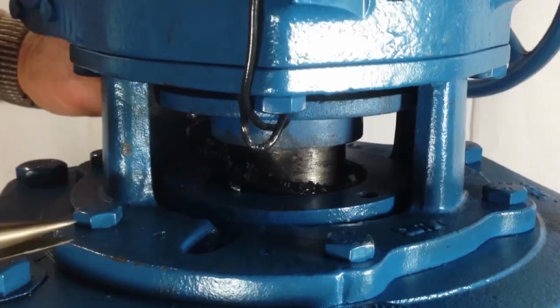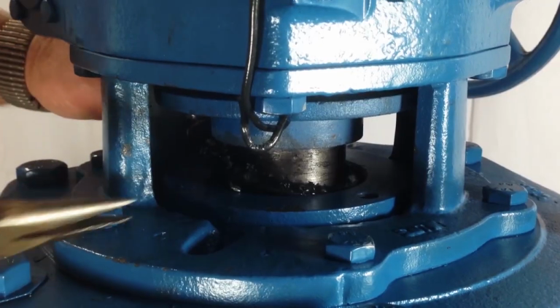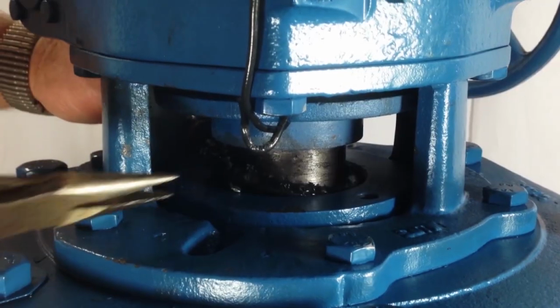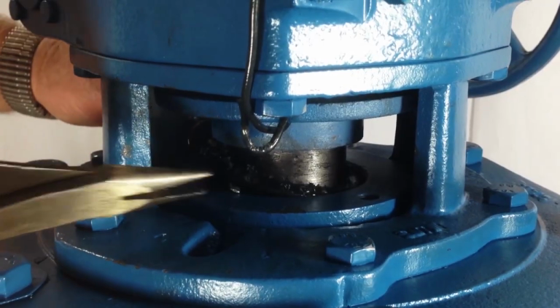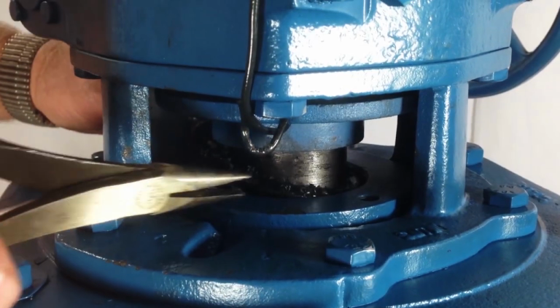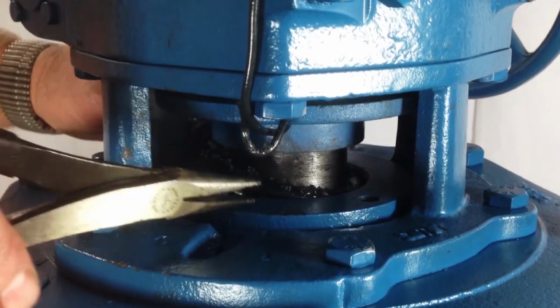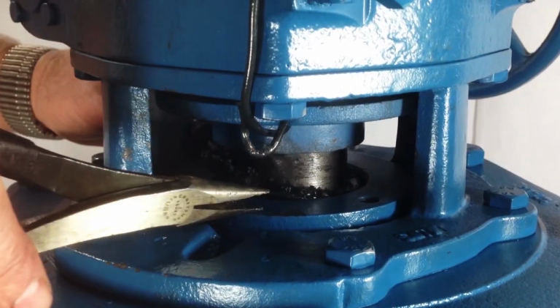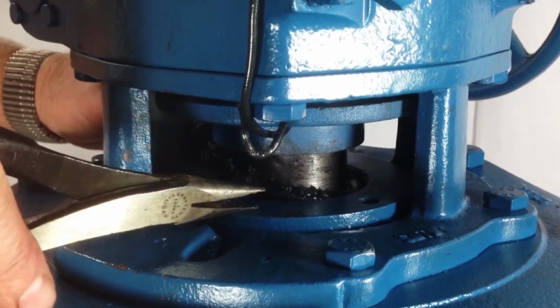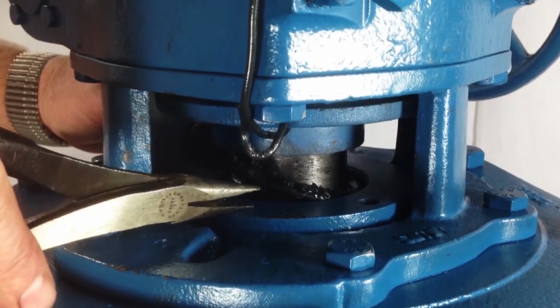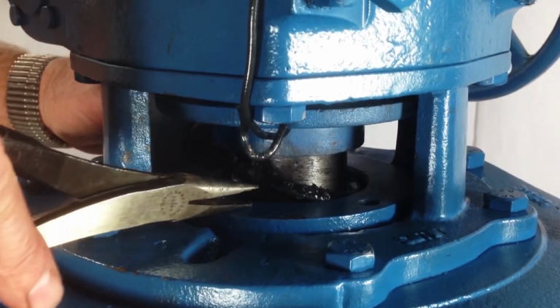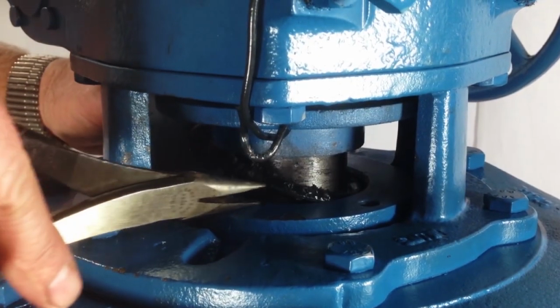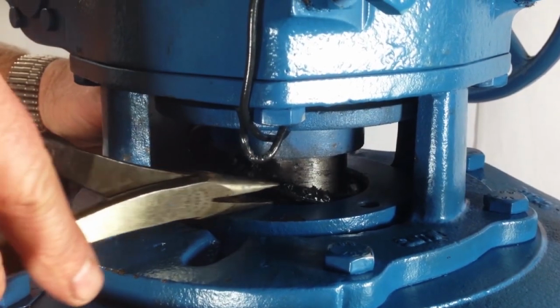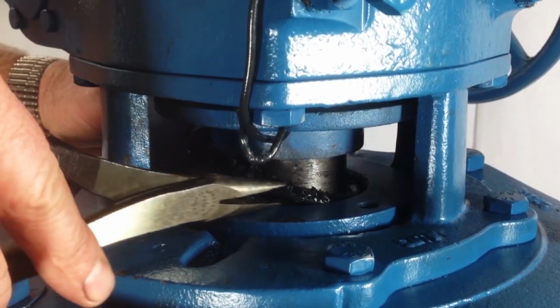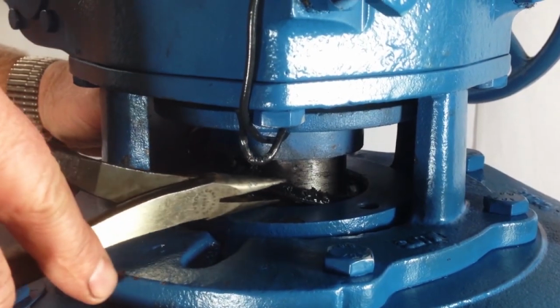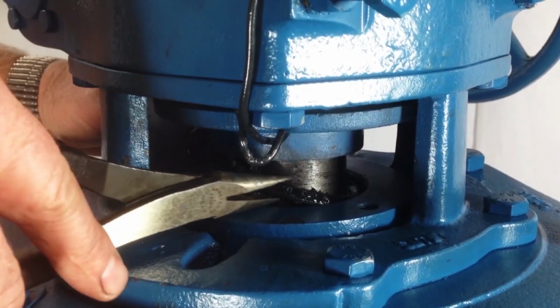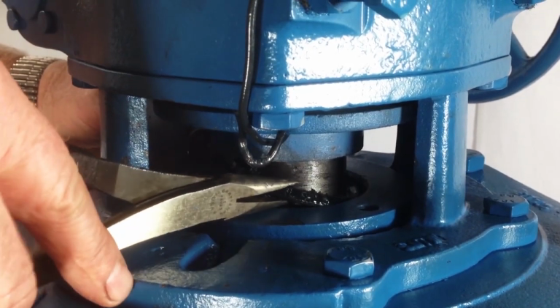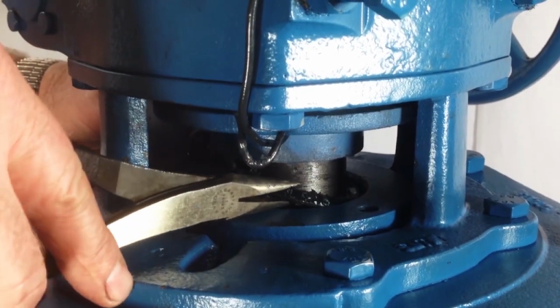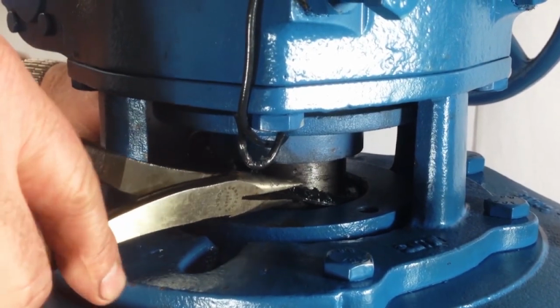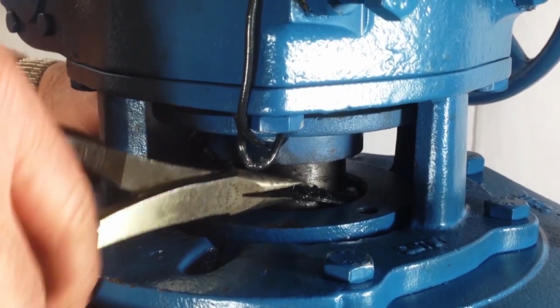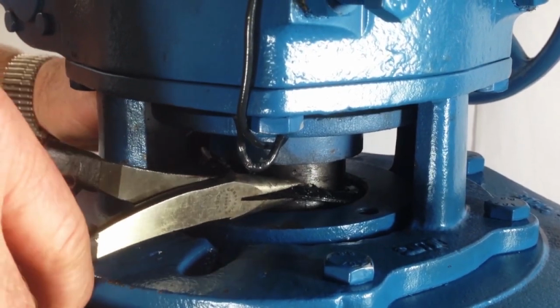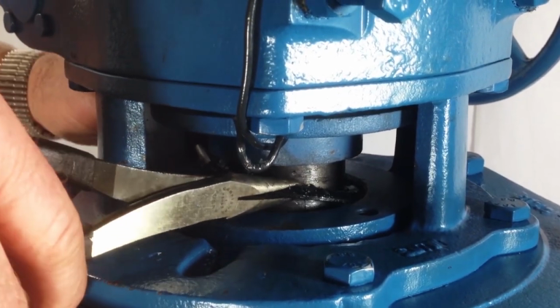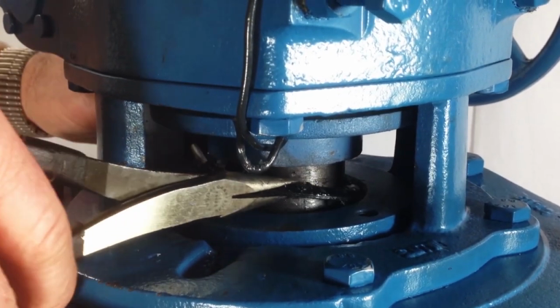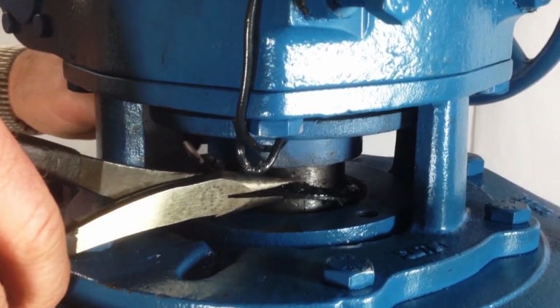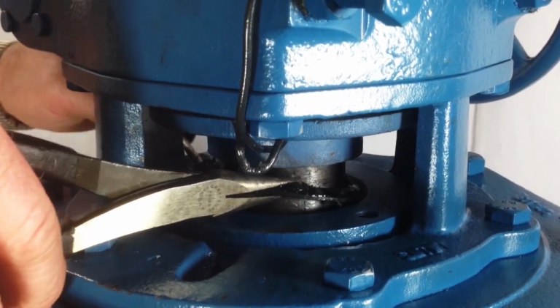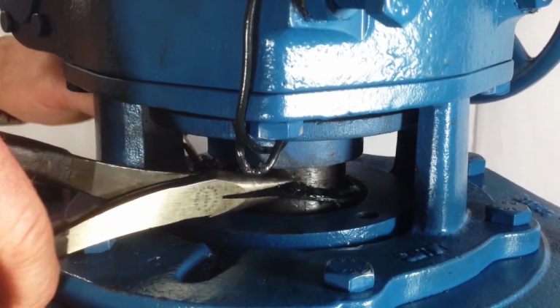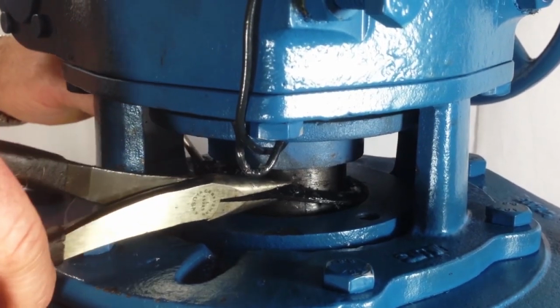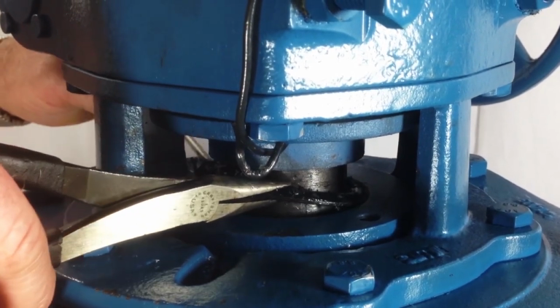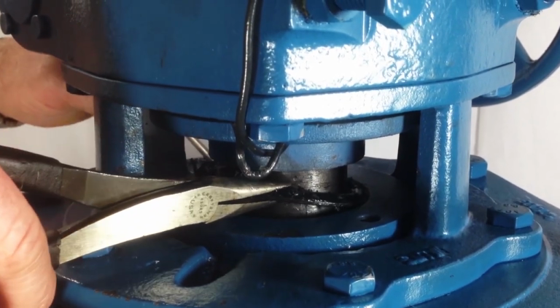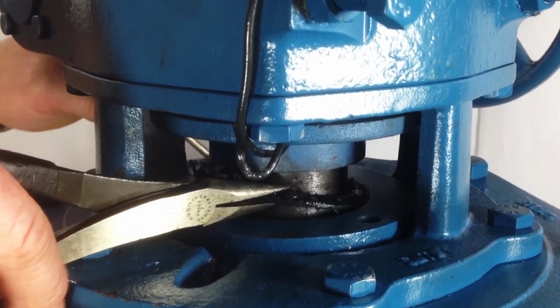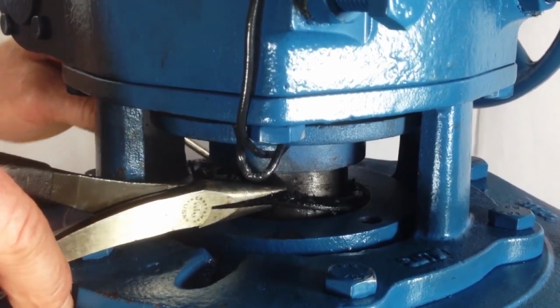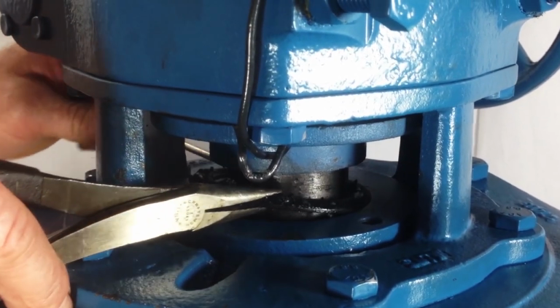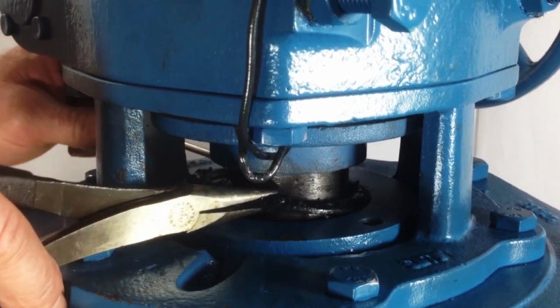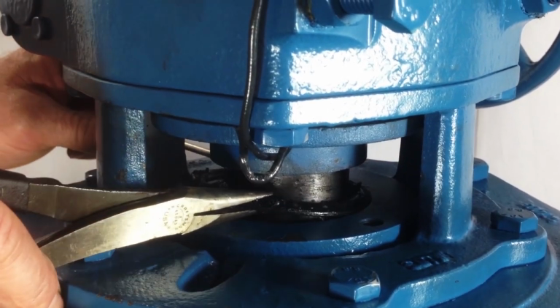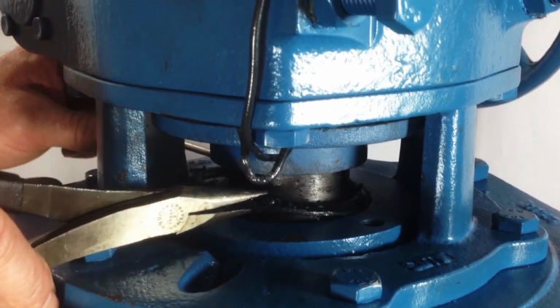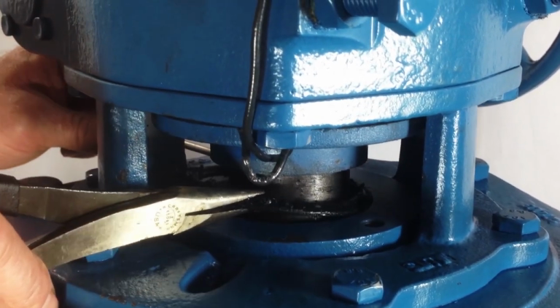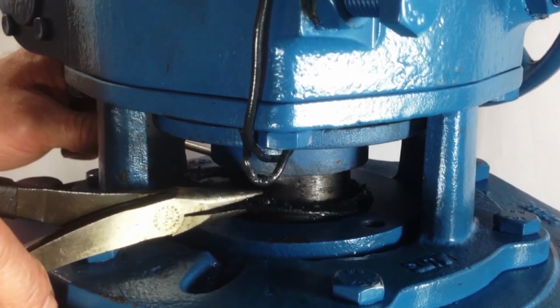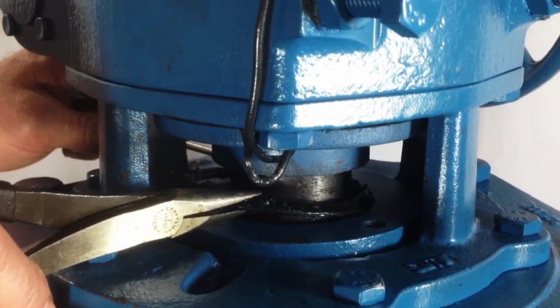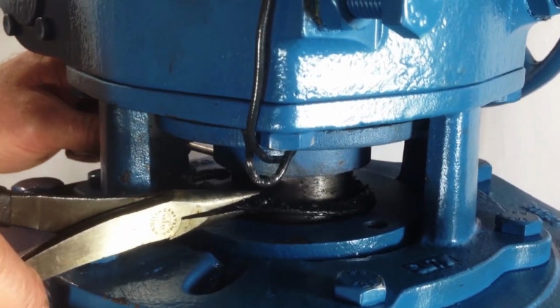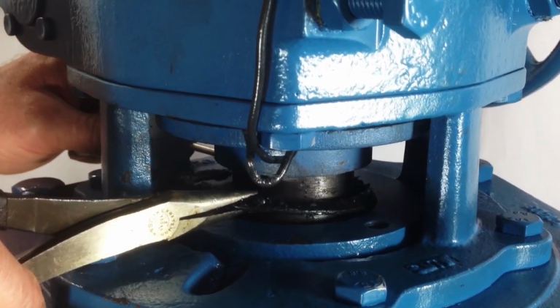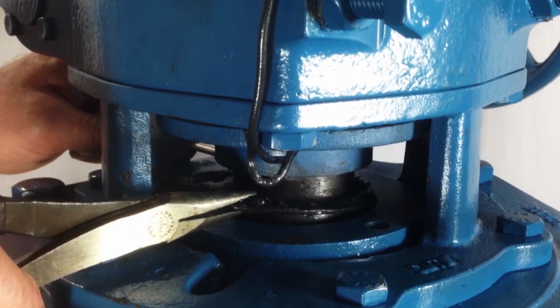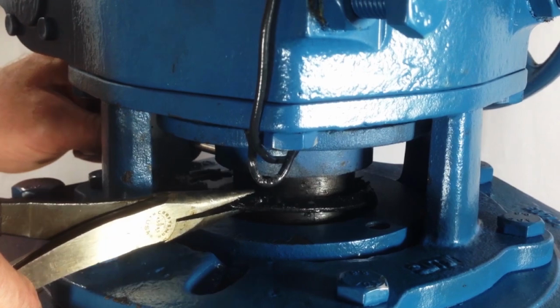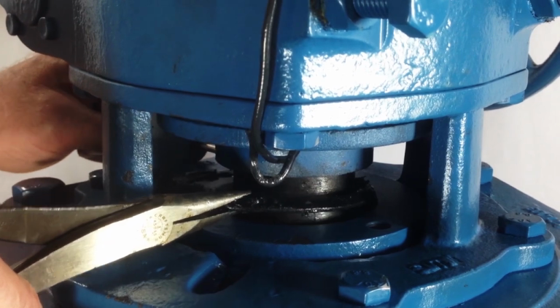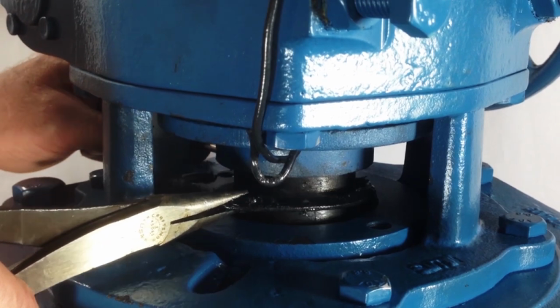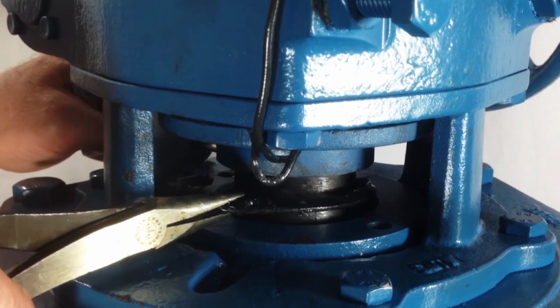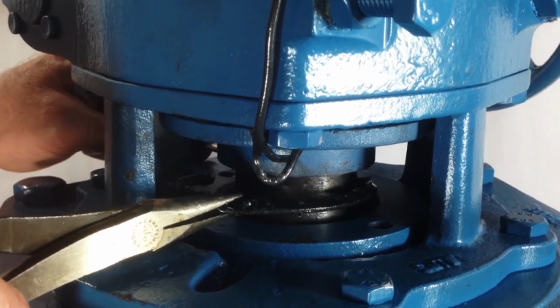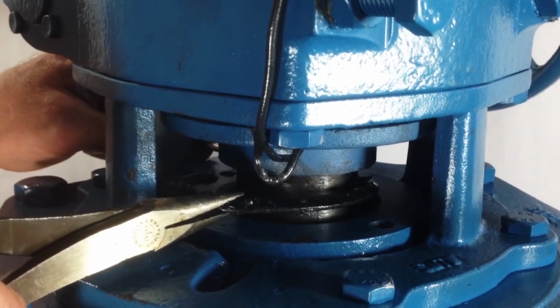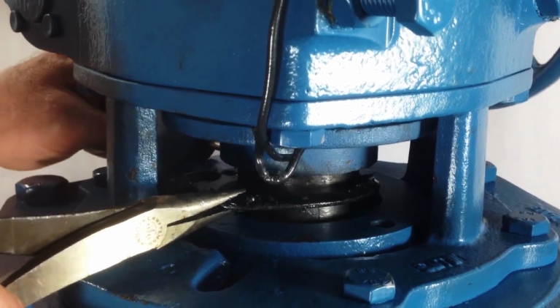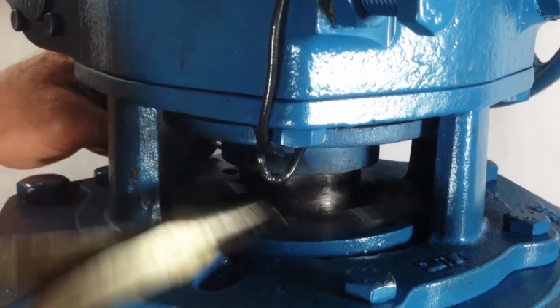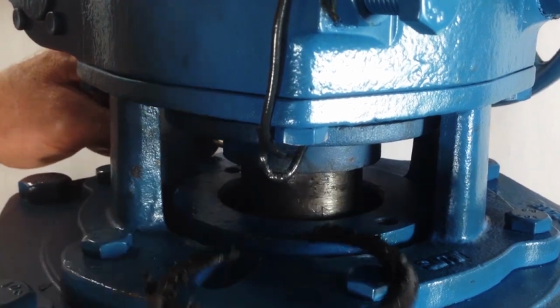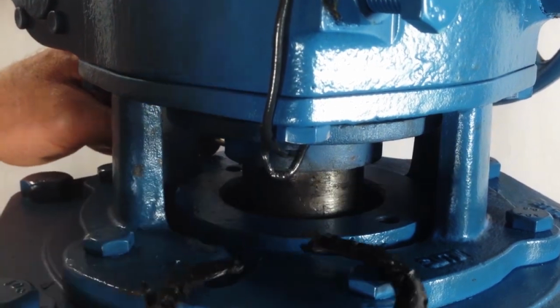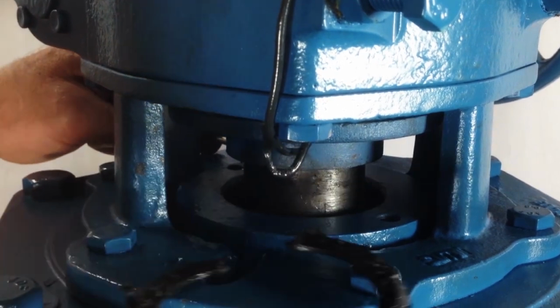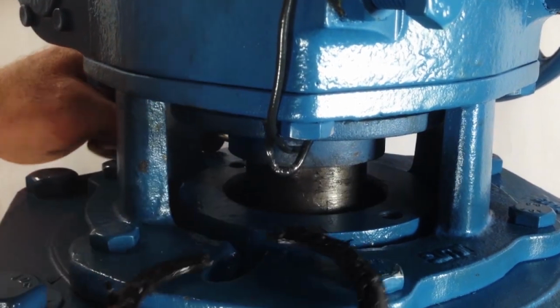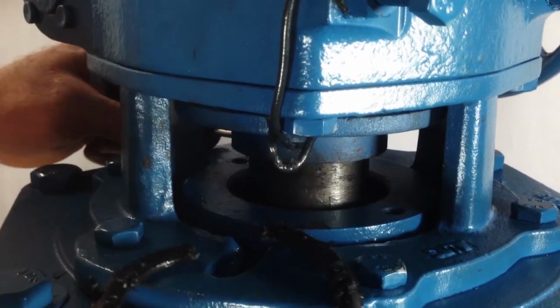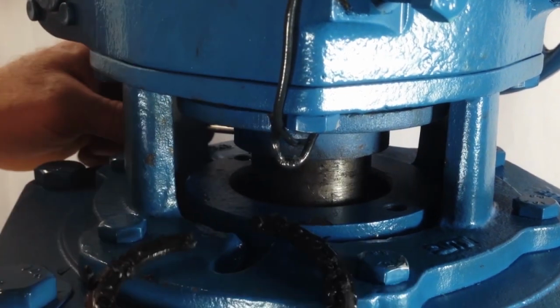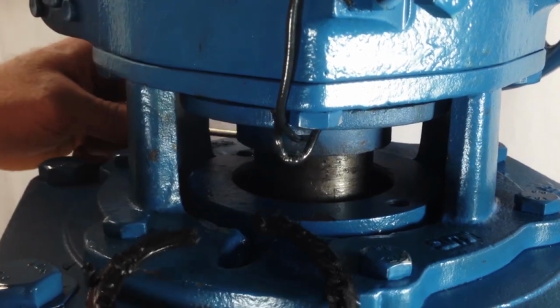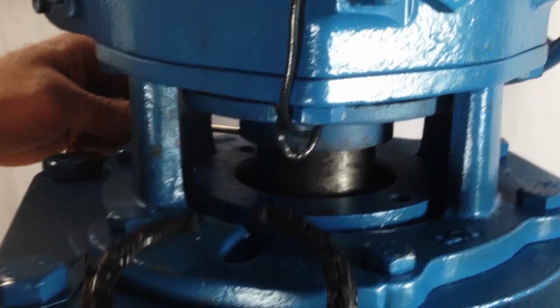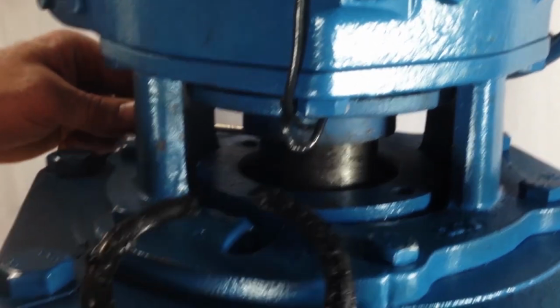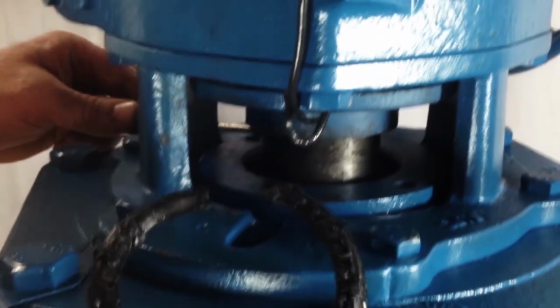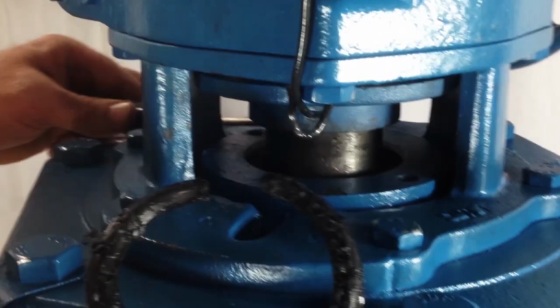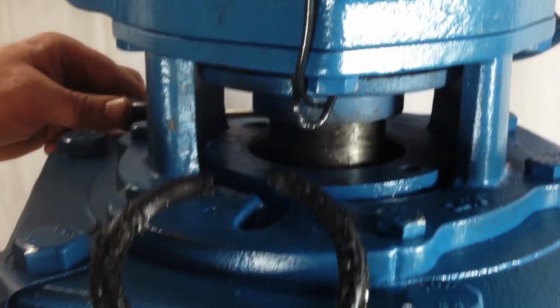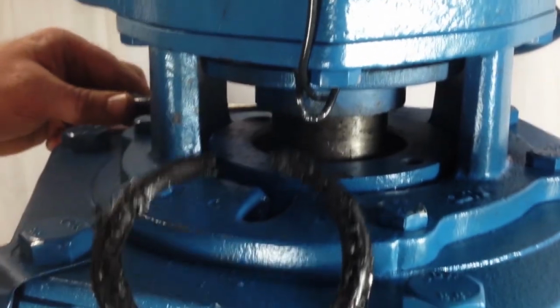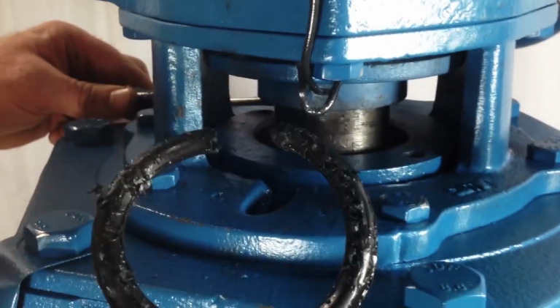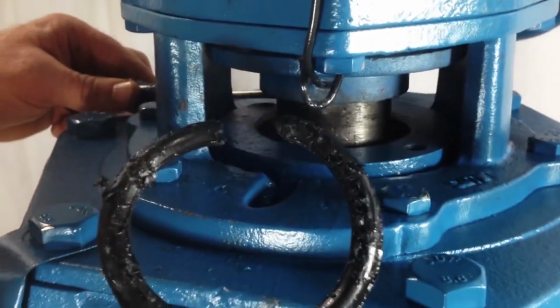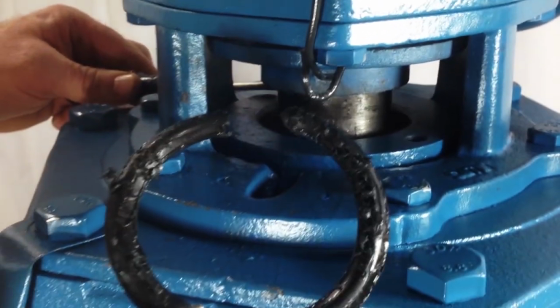The bottom ring is the male packing adapter. It is also a rigid ring, like the female adapter at the top of the stack.